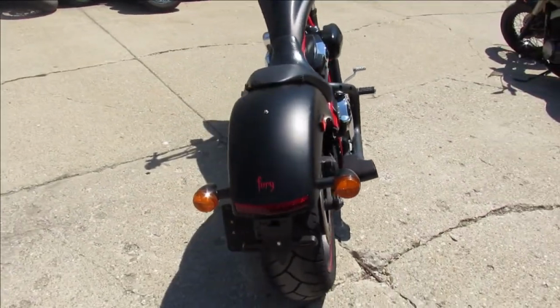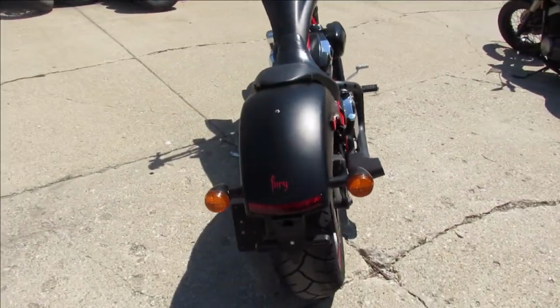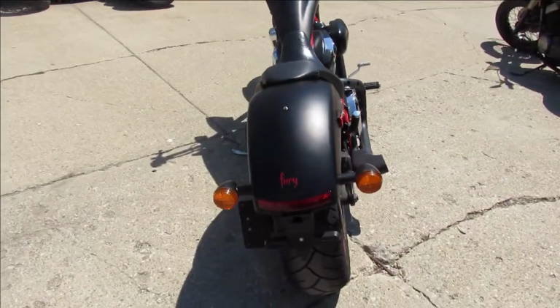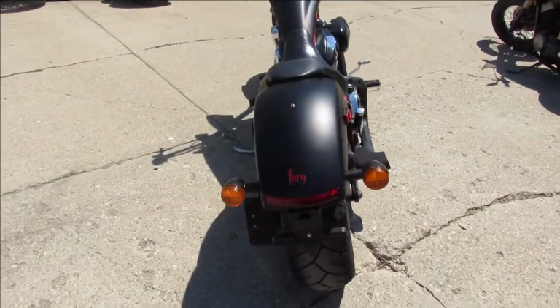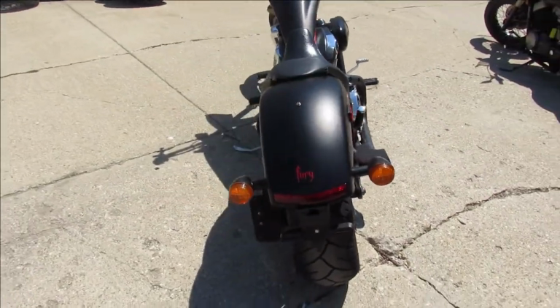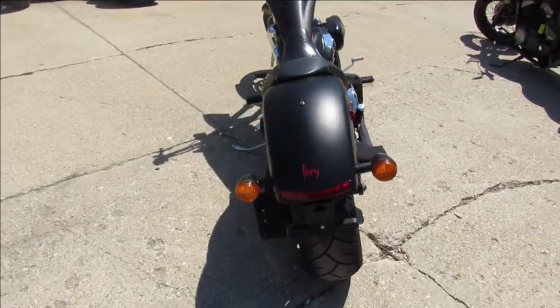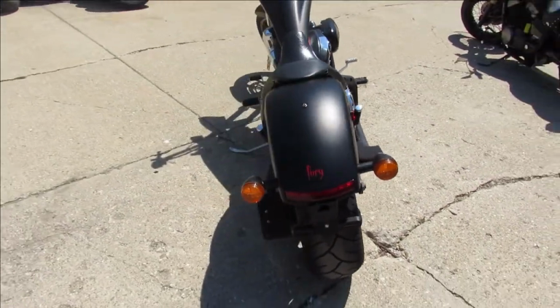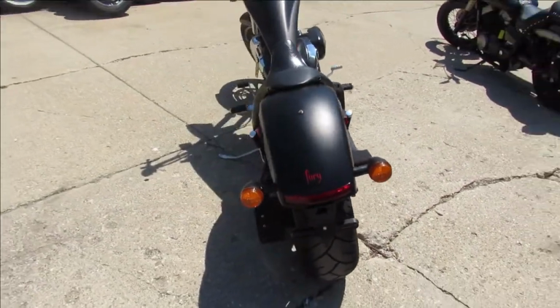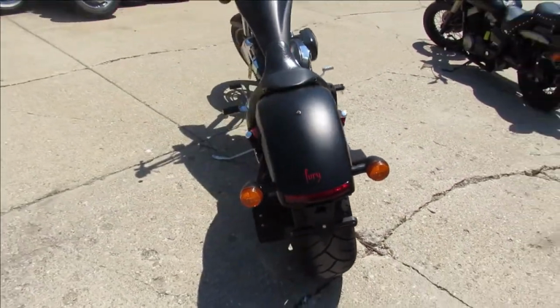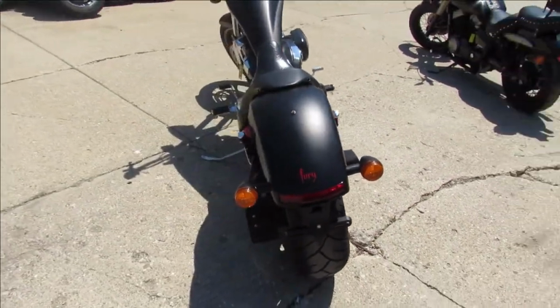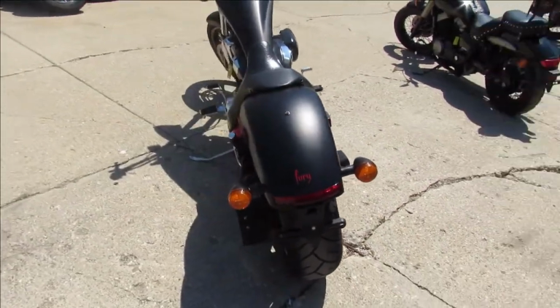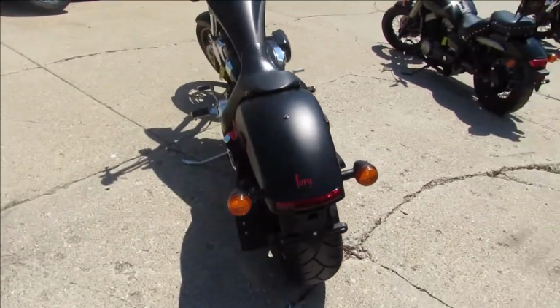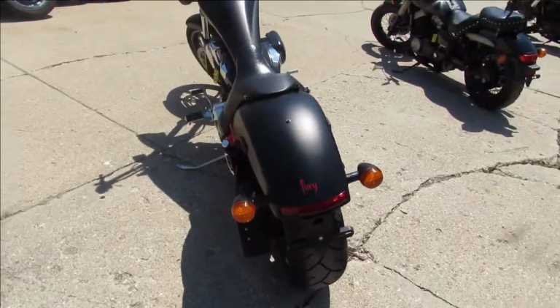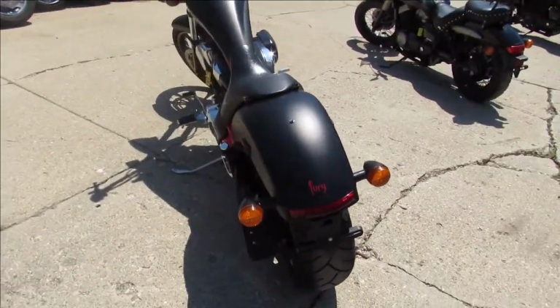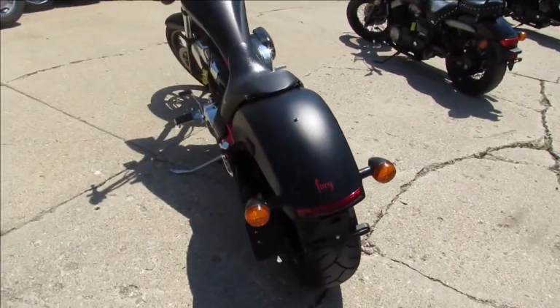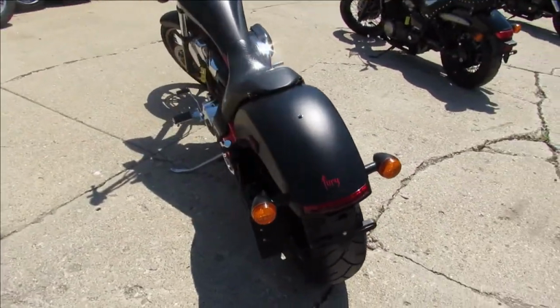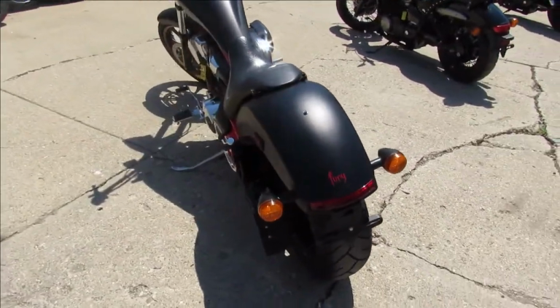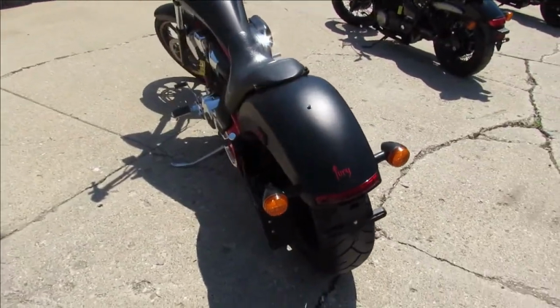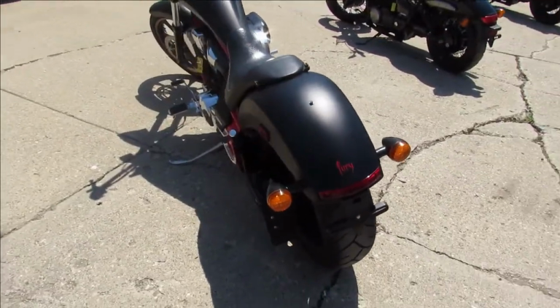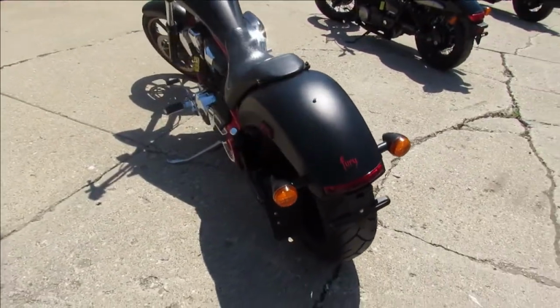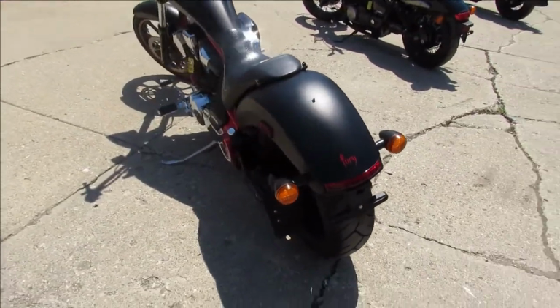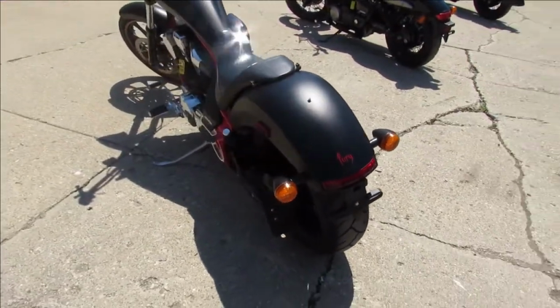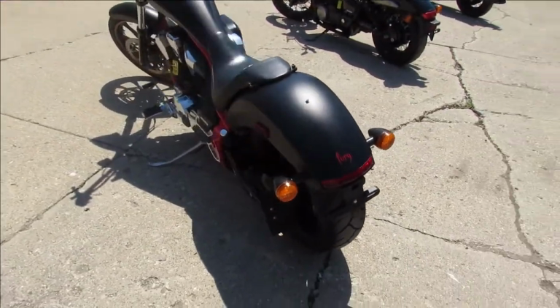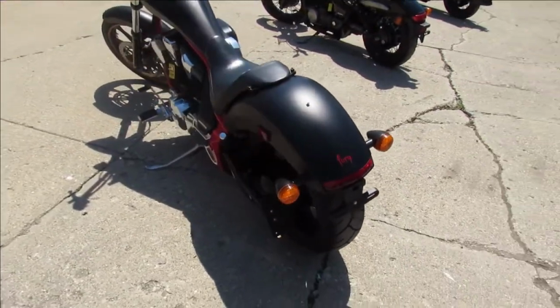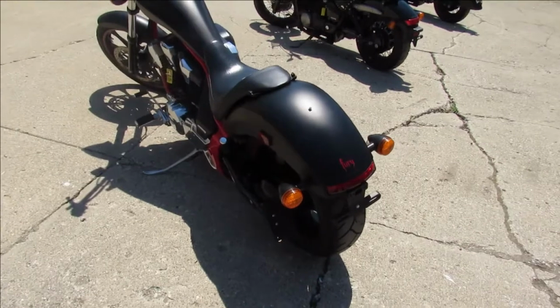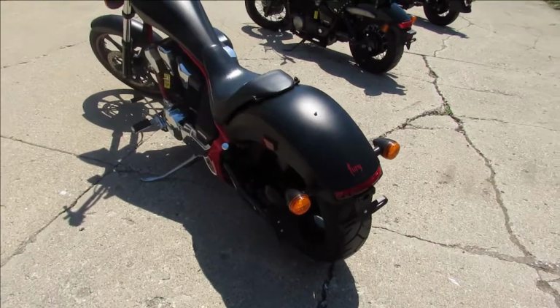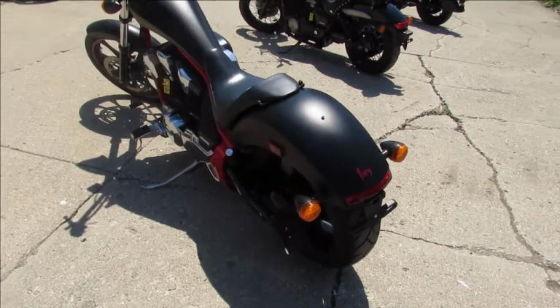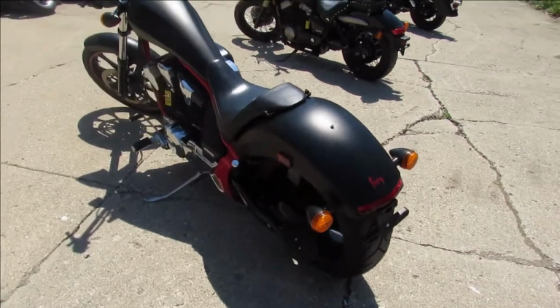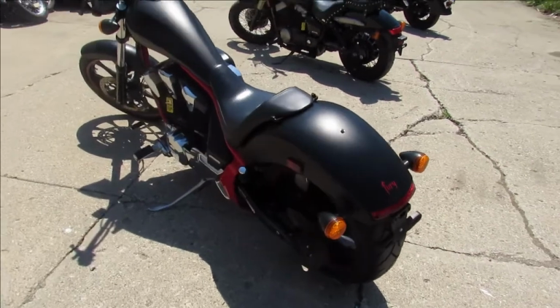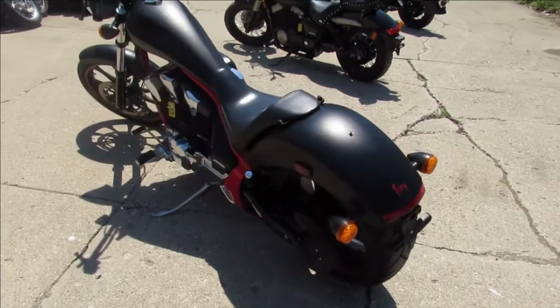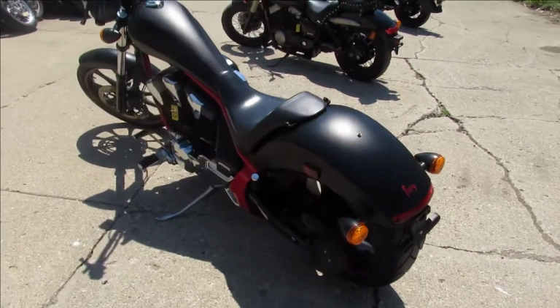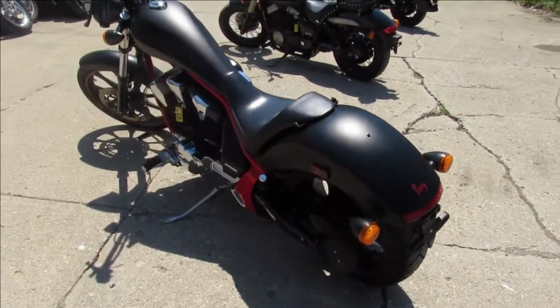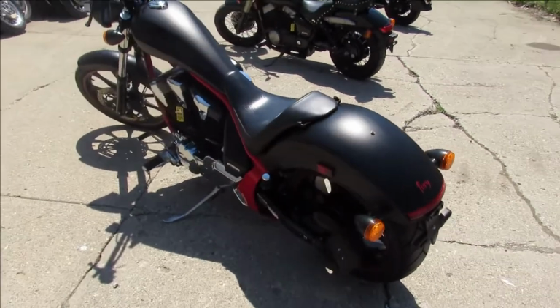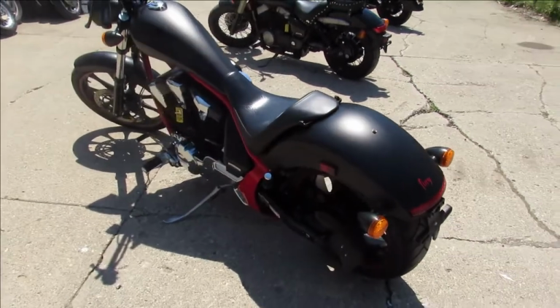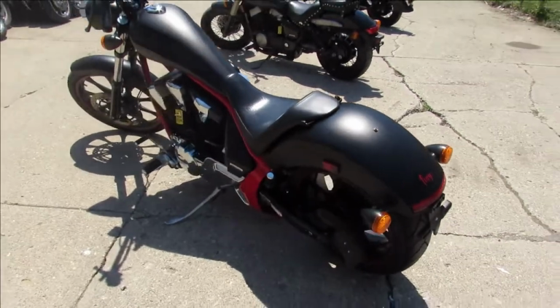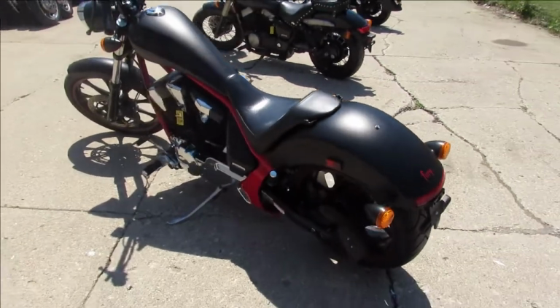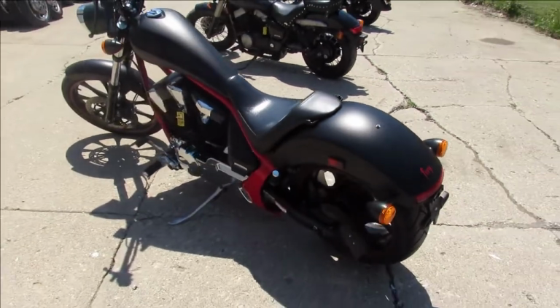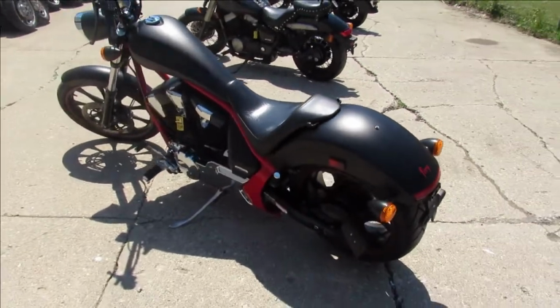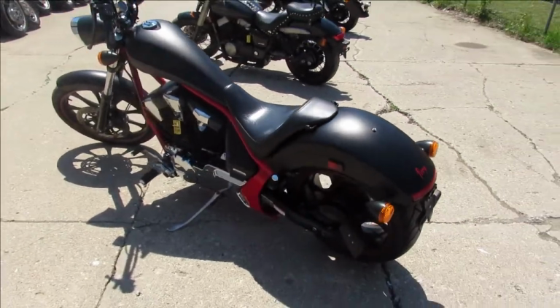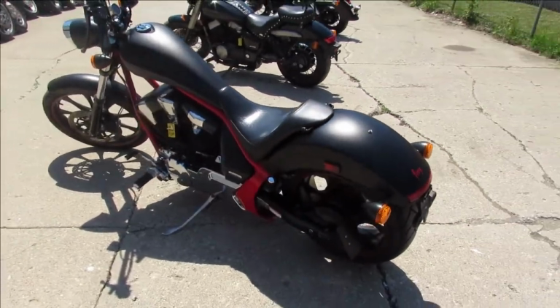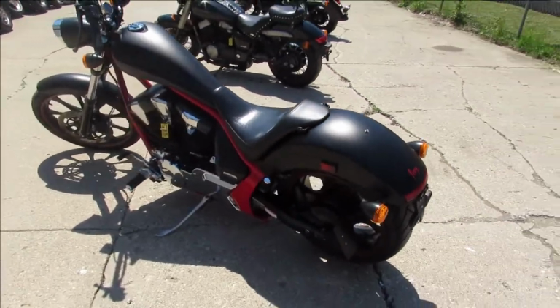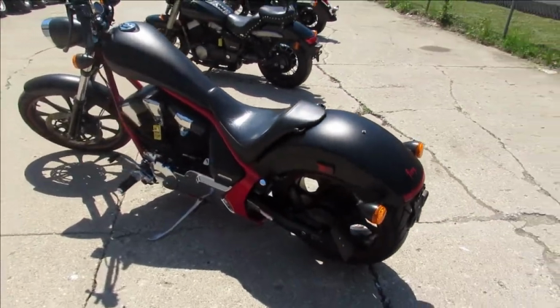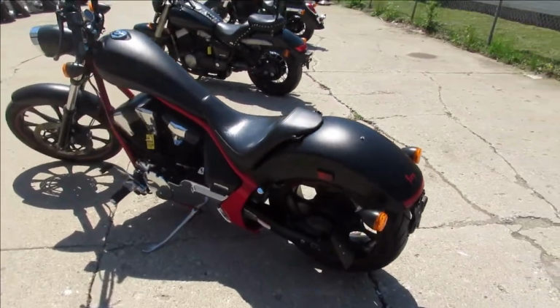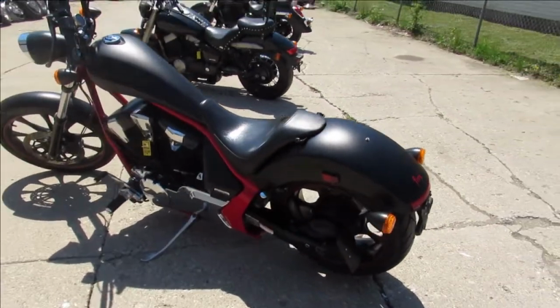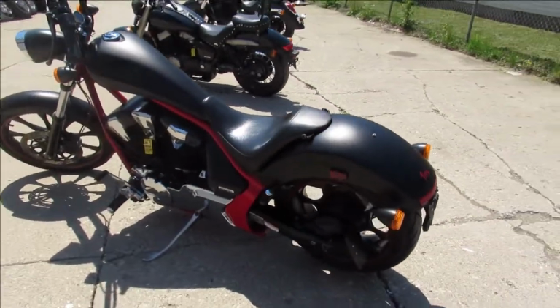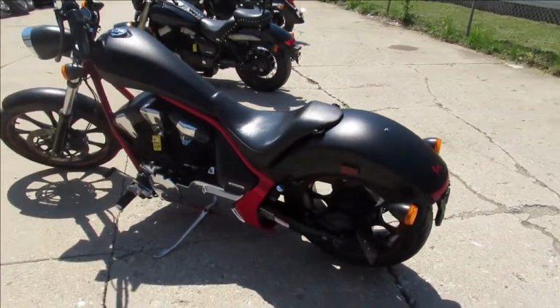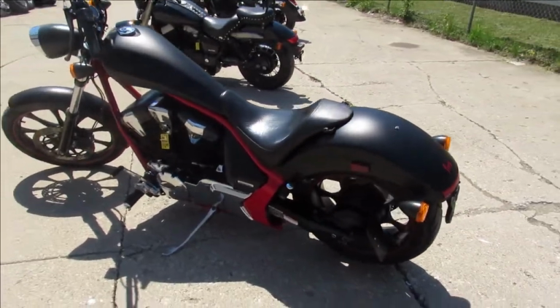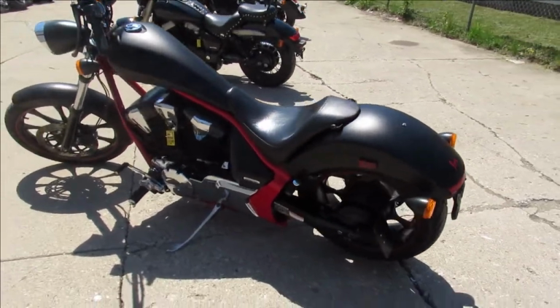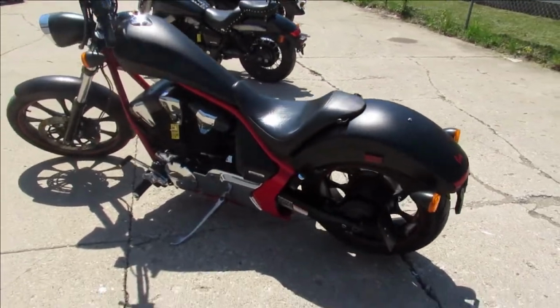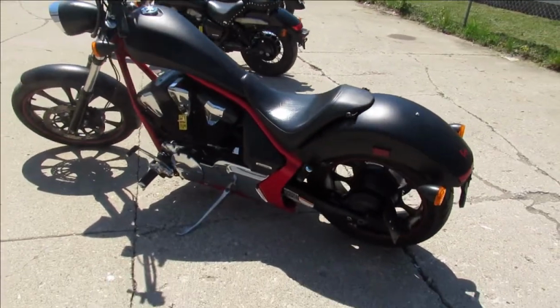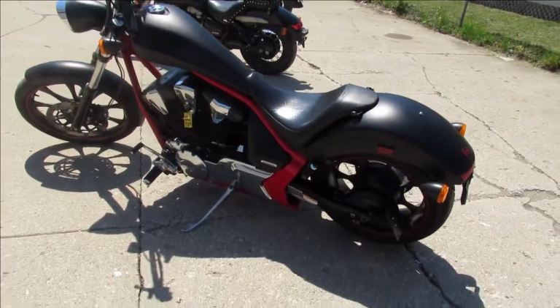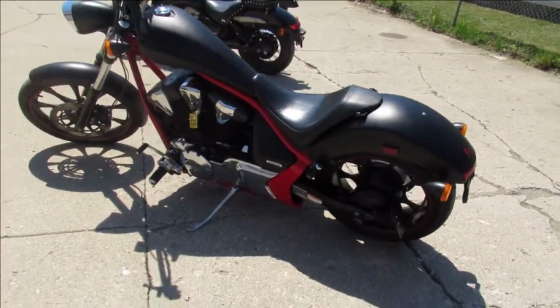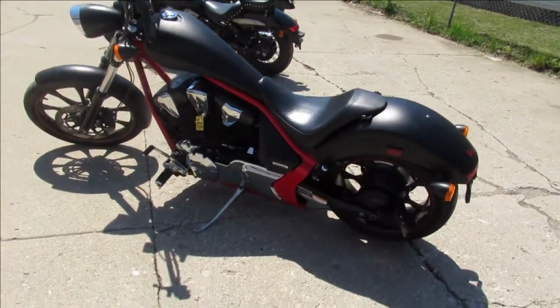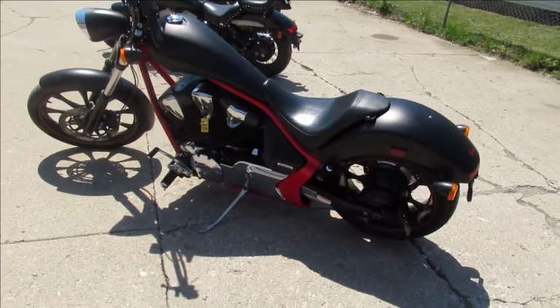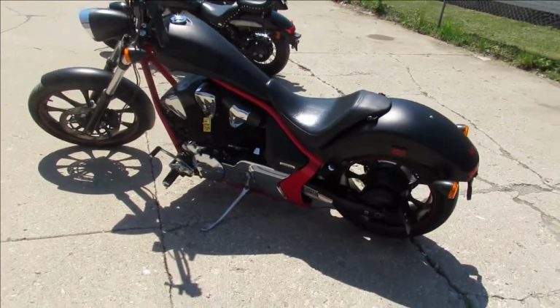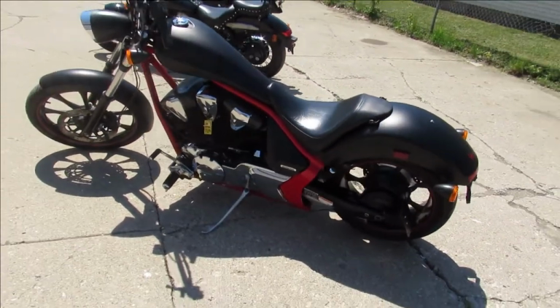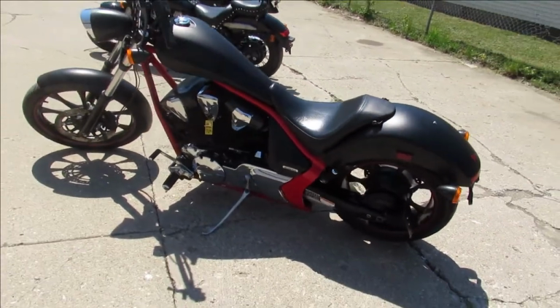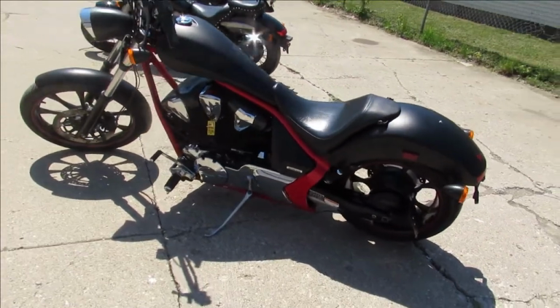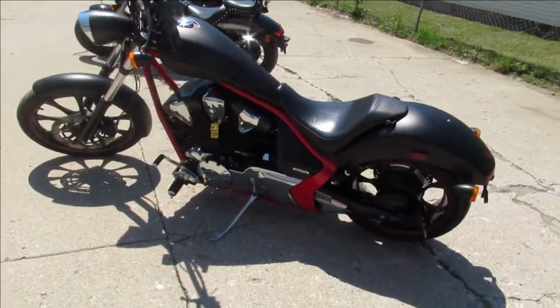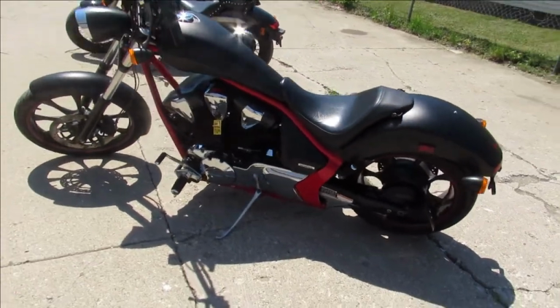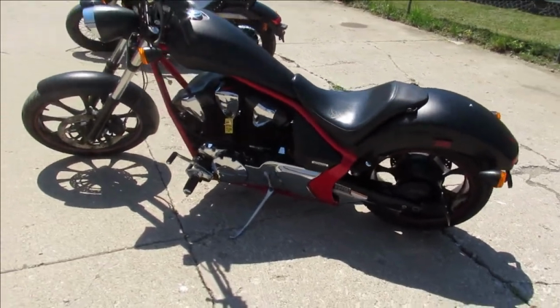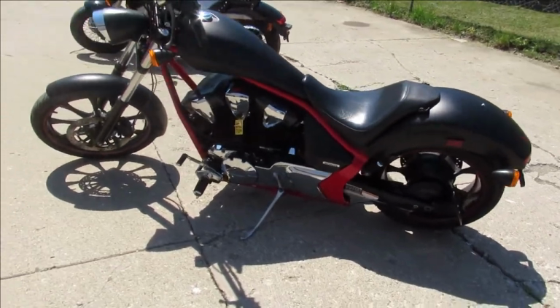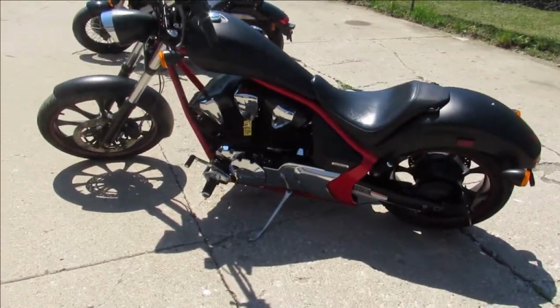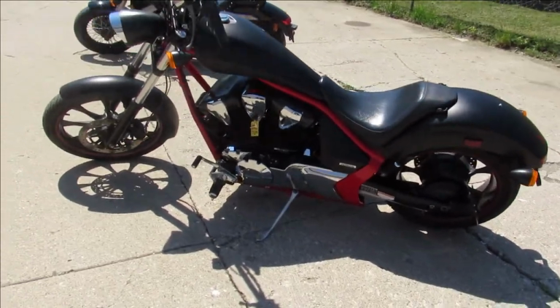This one is a 2012 Honda Fury, a good-looking bike, comes in matte black — this thing's going to turn heads.